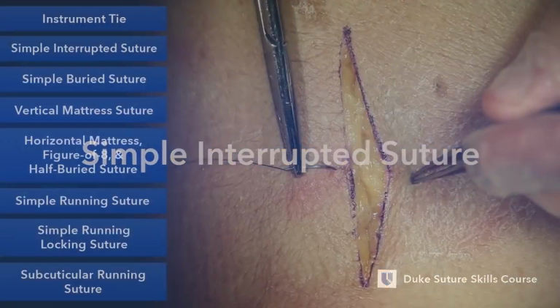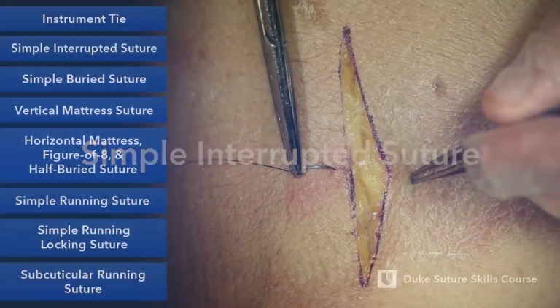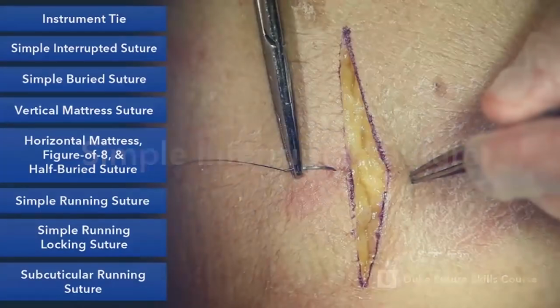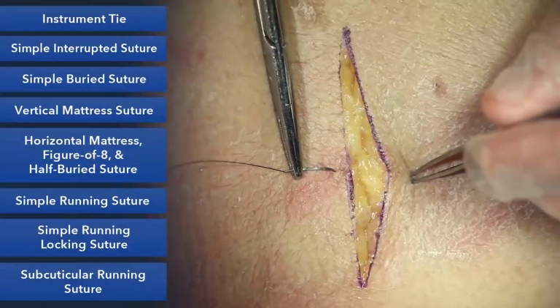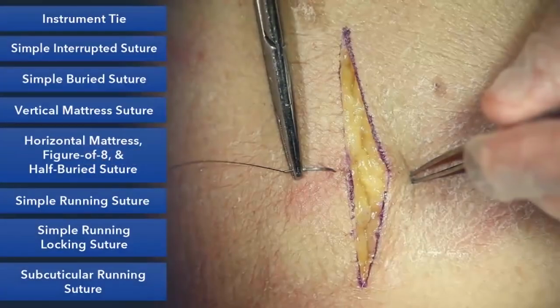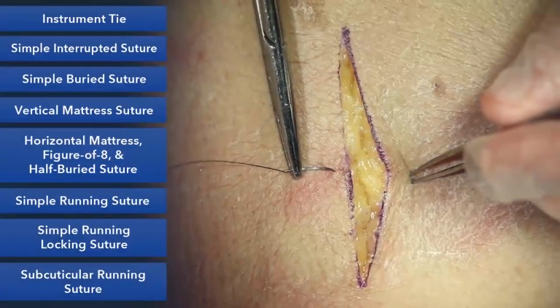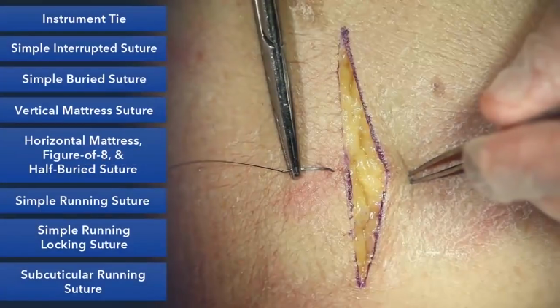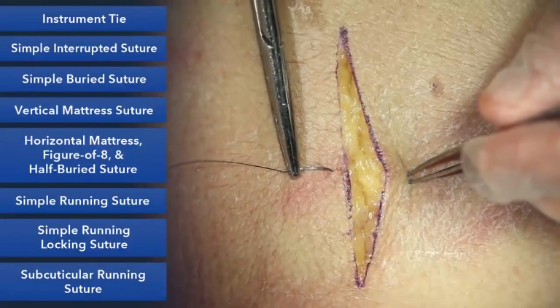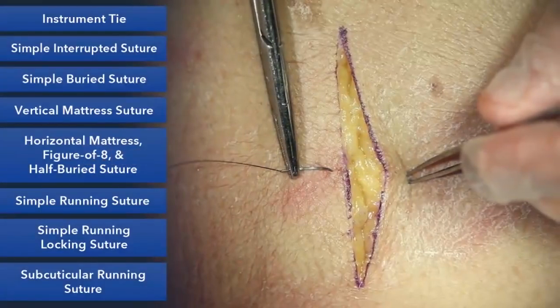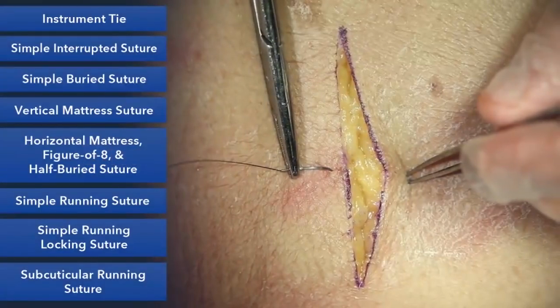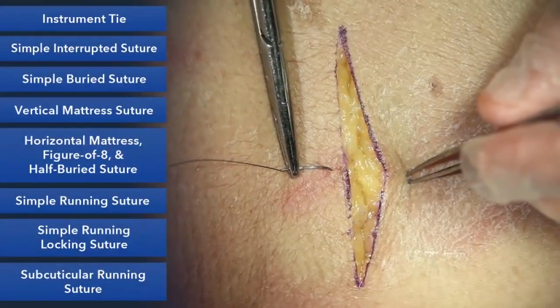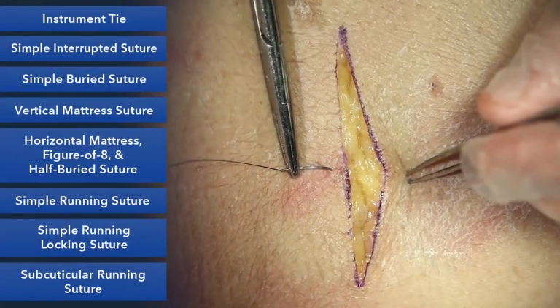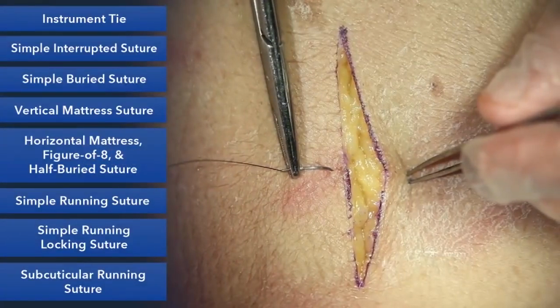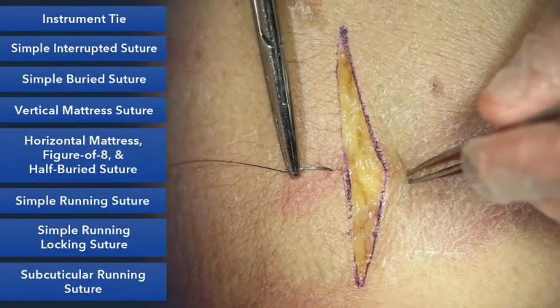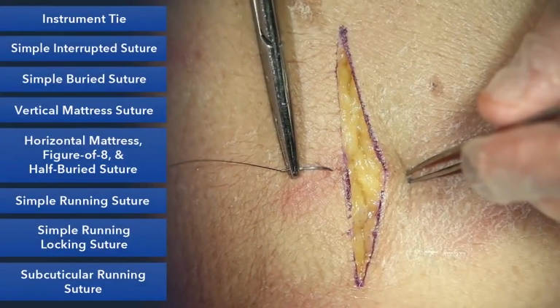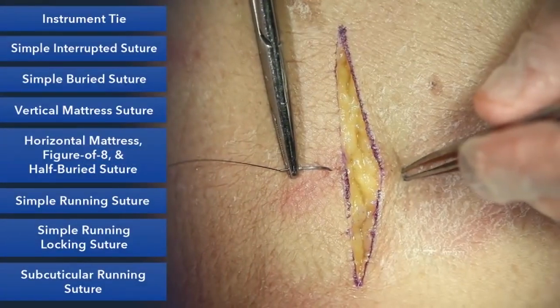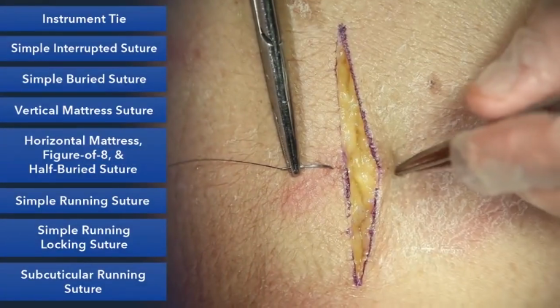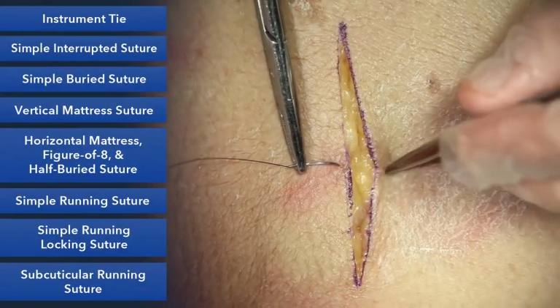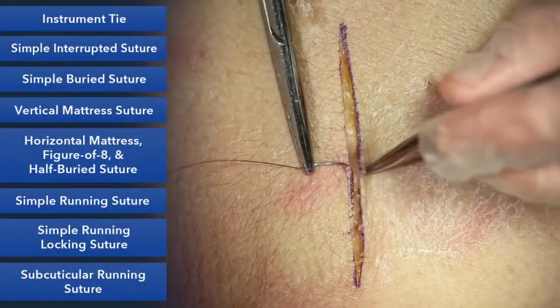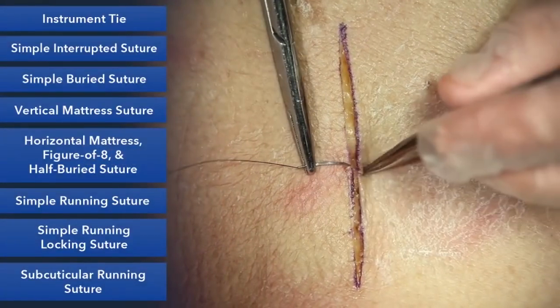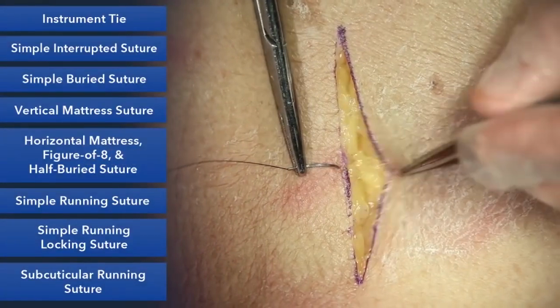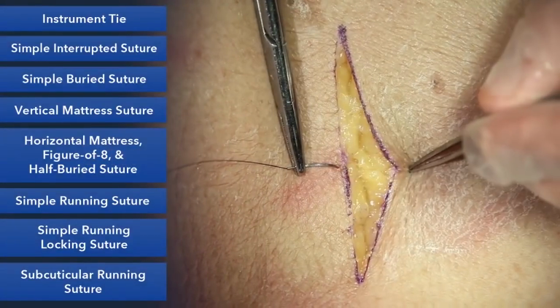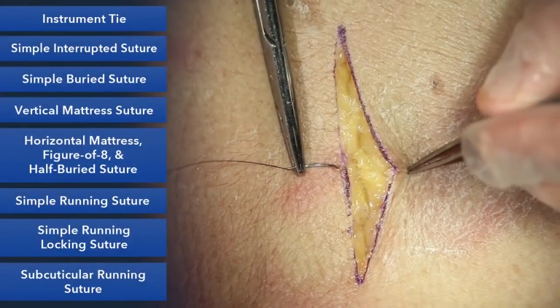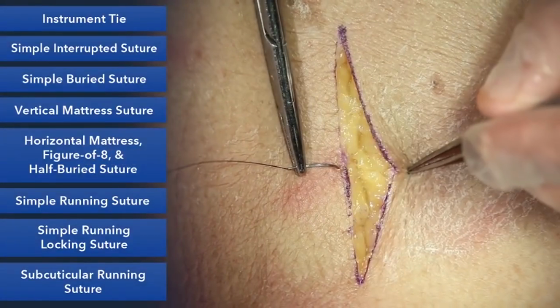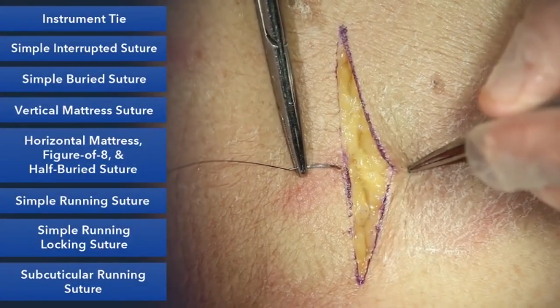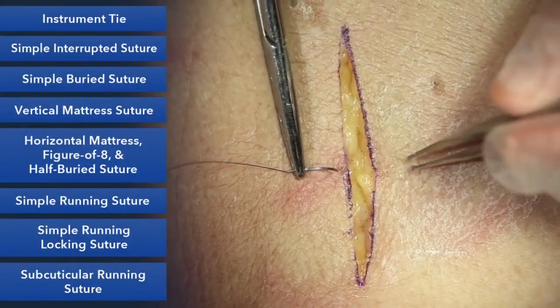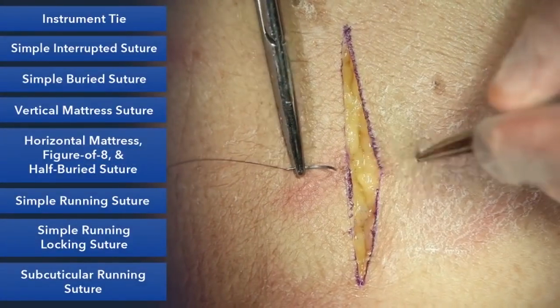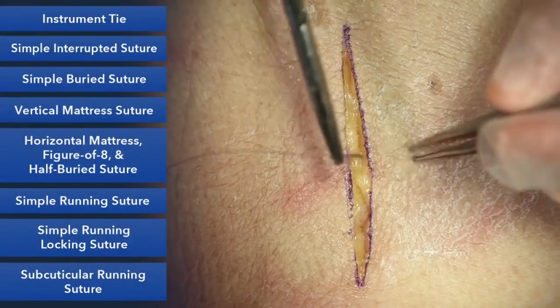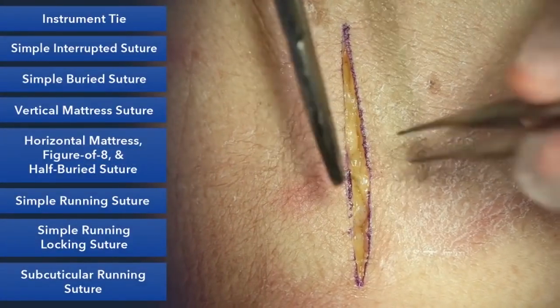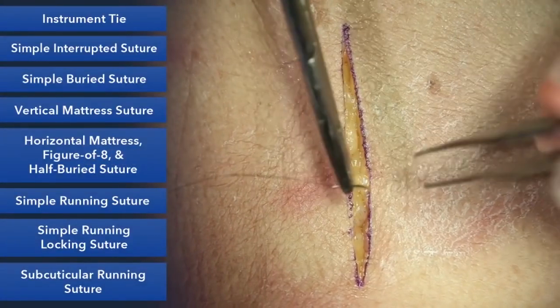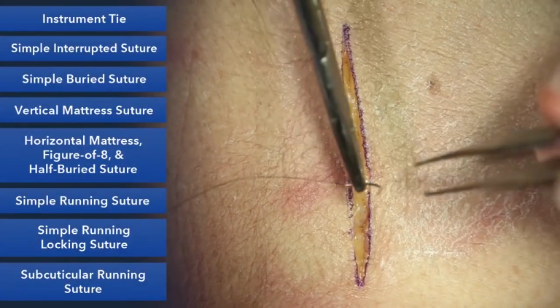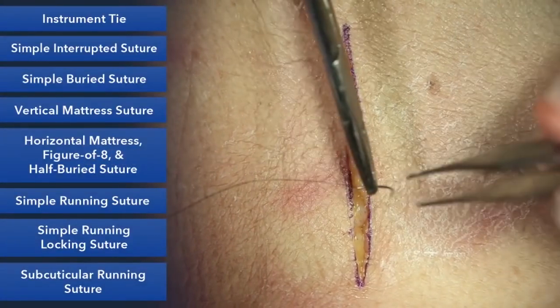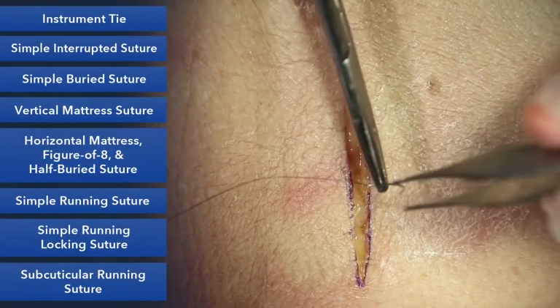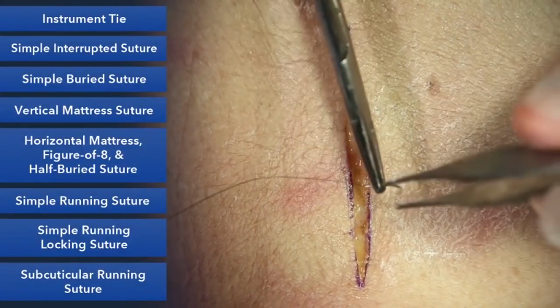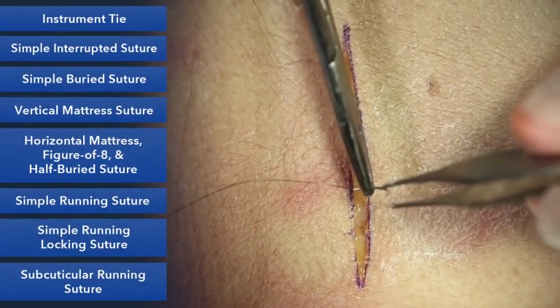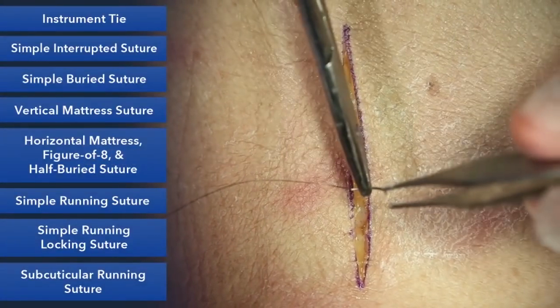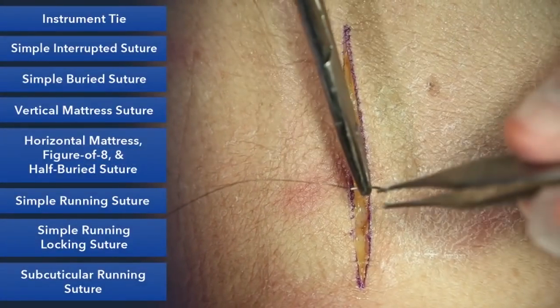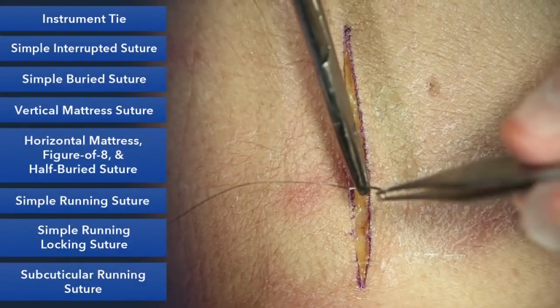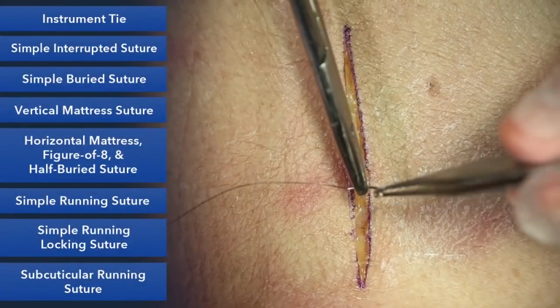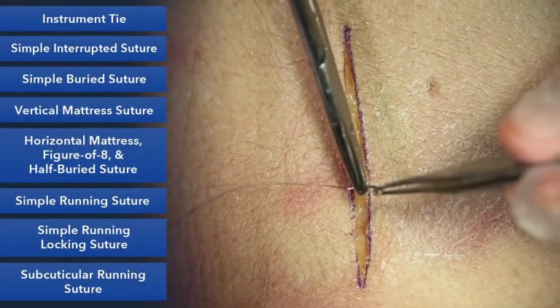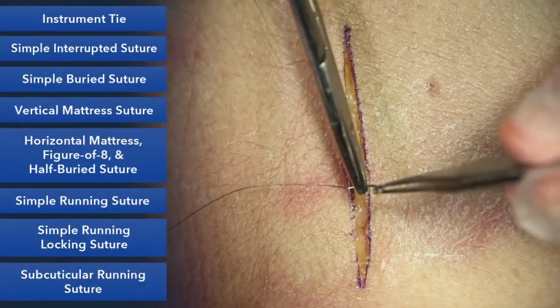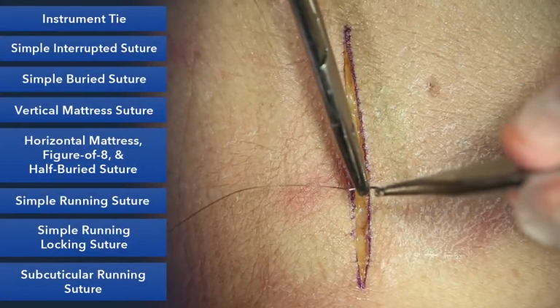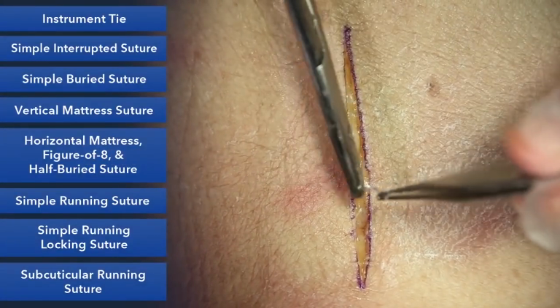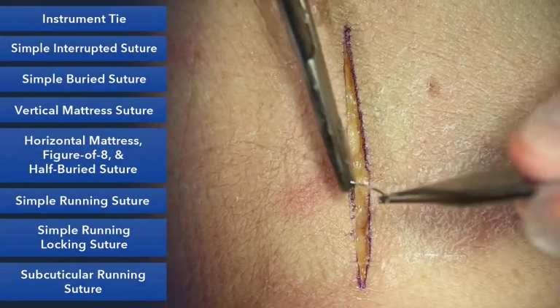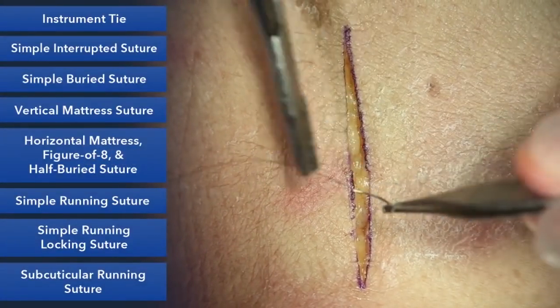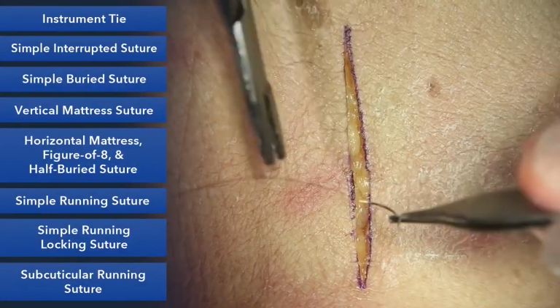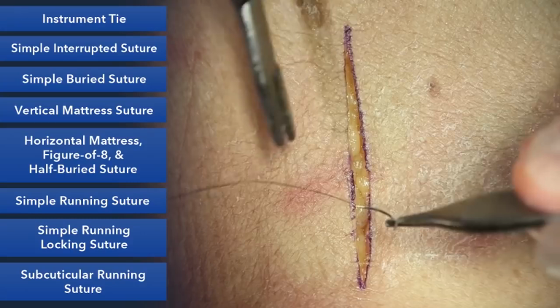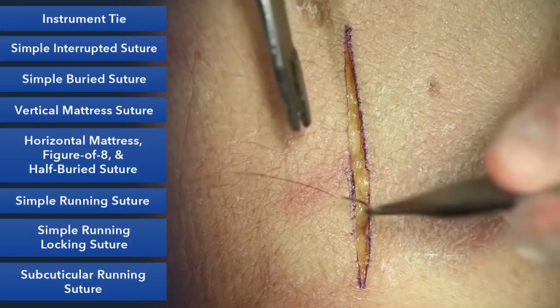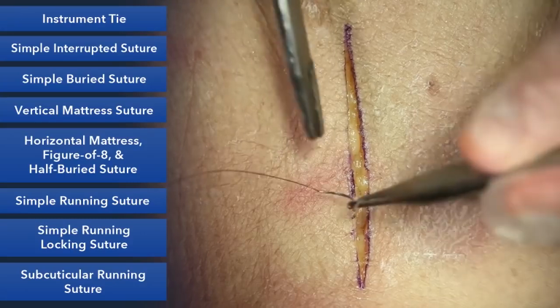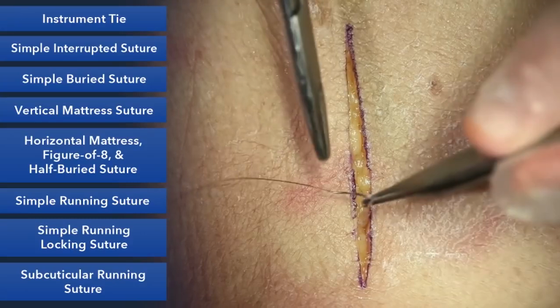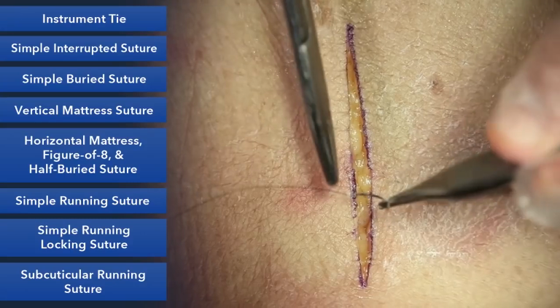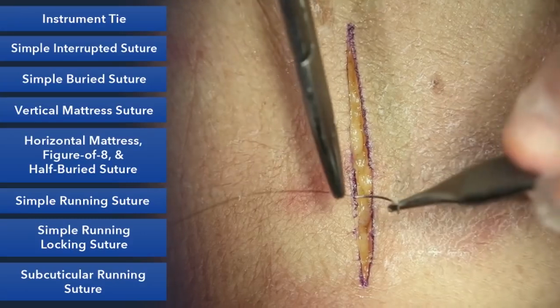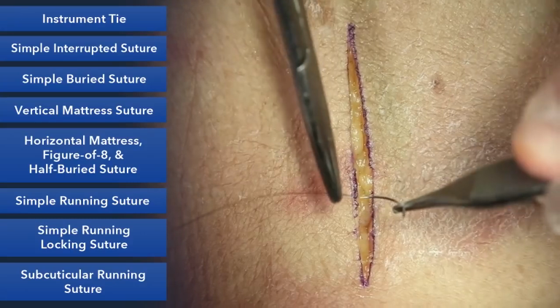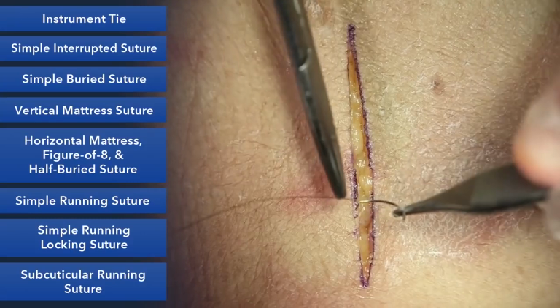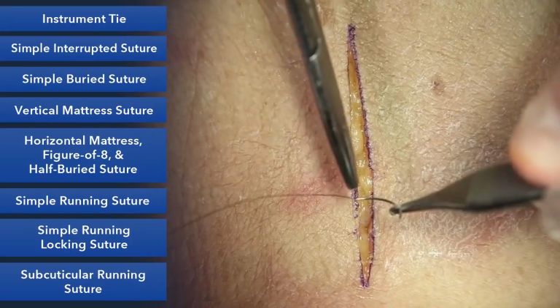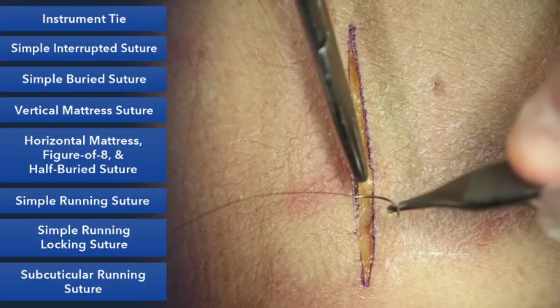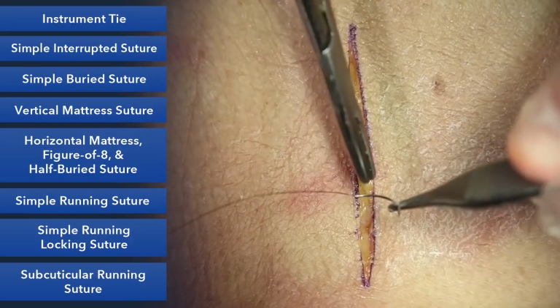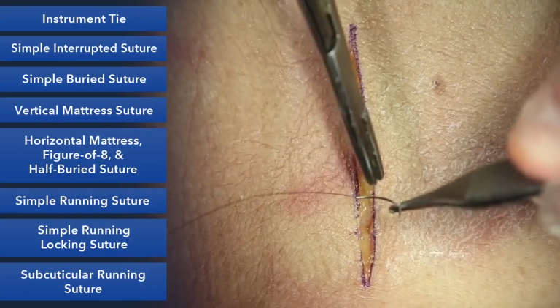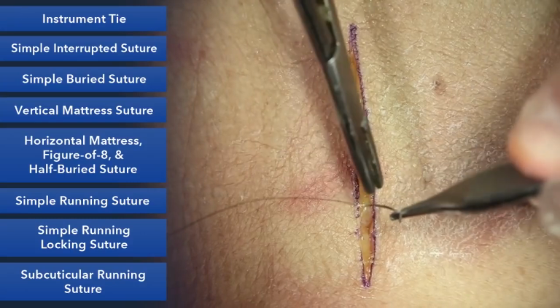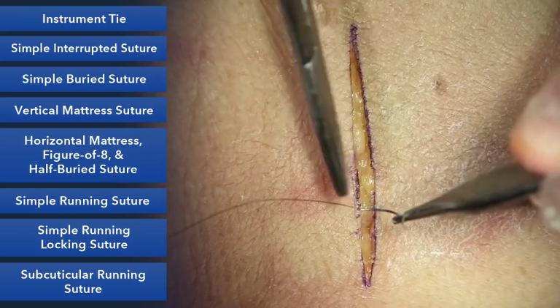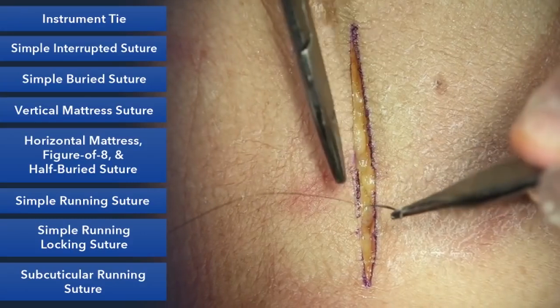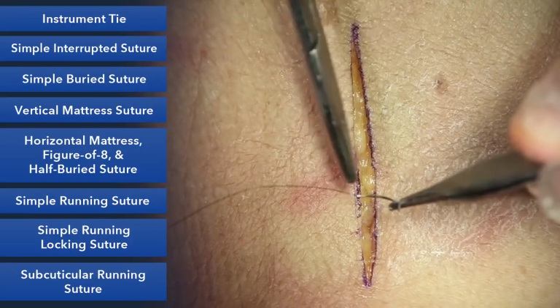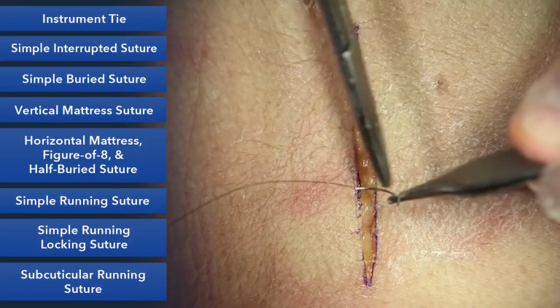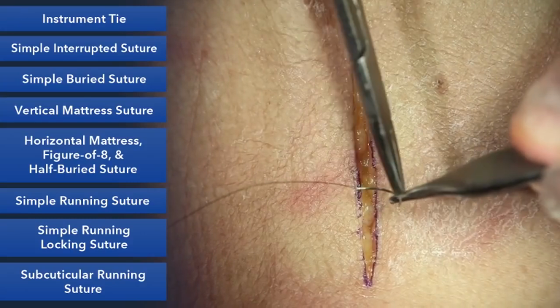The first suture we're going to teach you is the simple interrupted suture. This is the most common suture that you'll be using in wound closure.